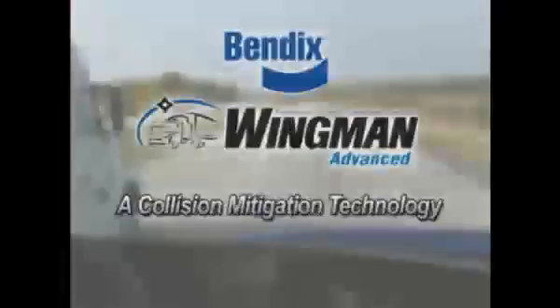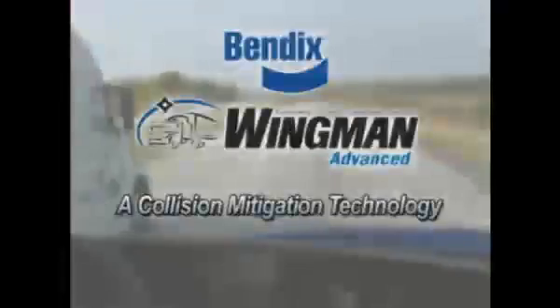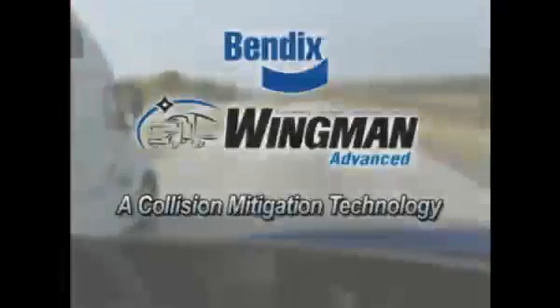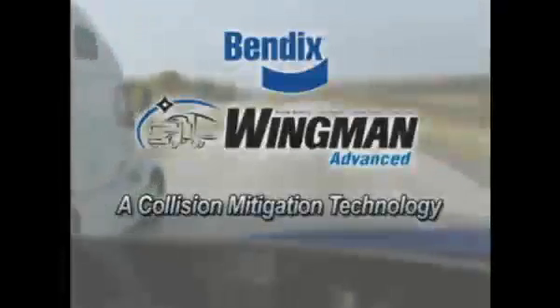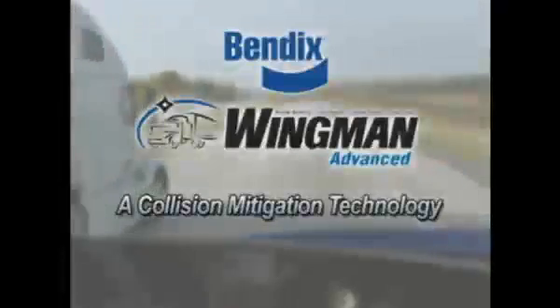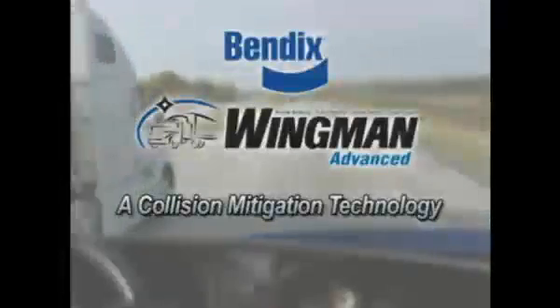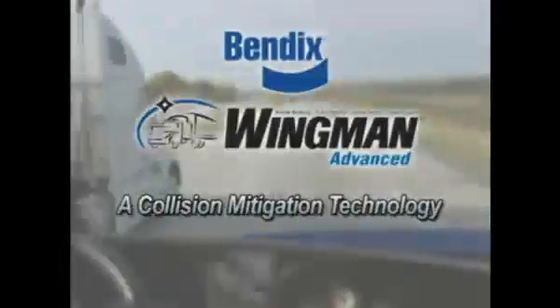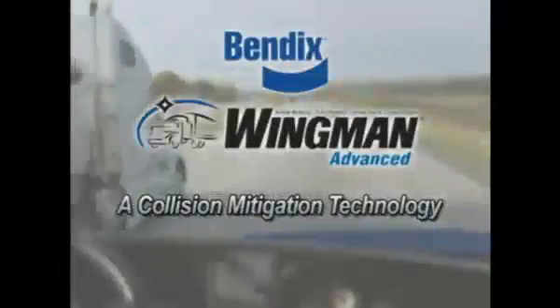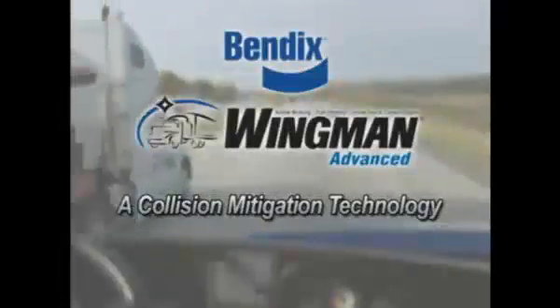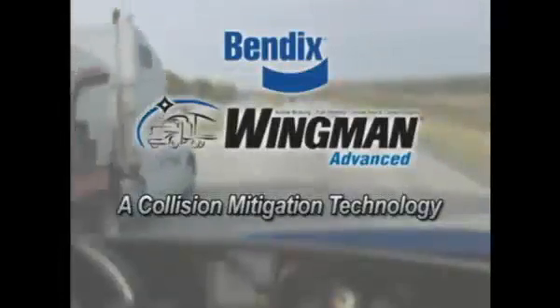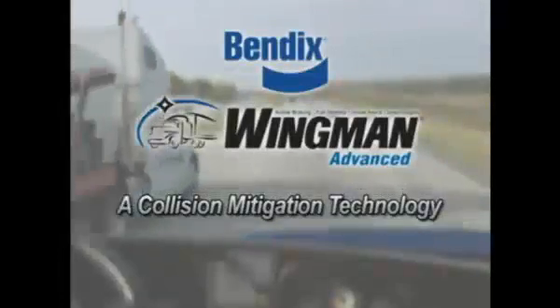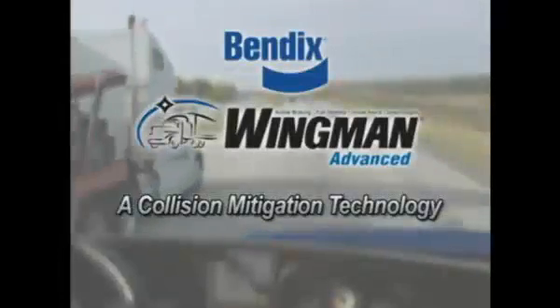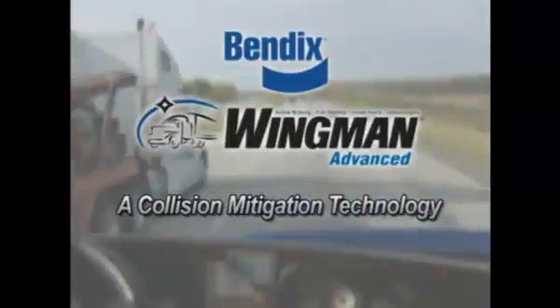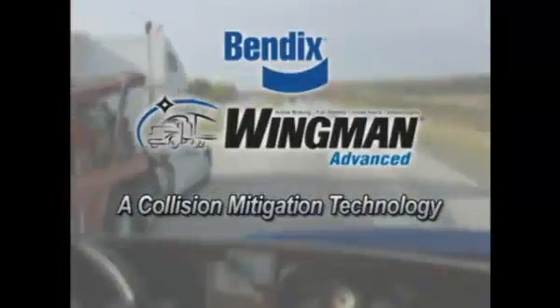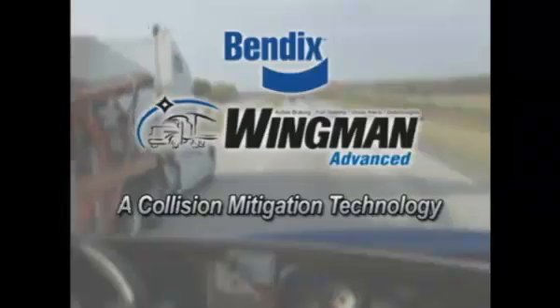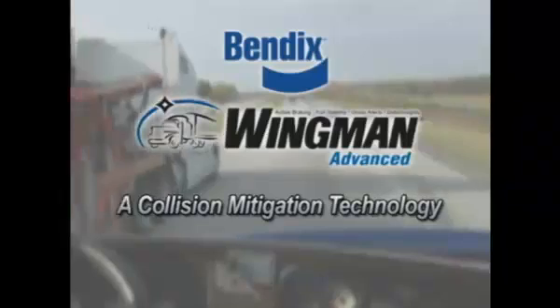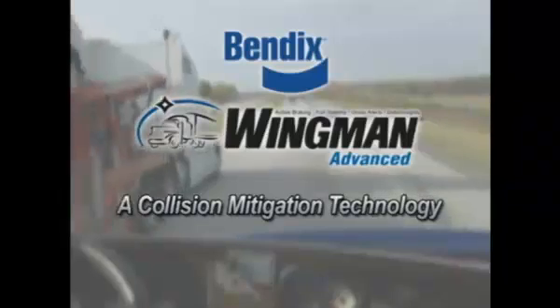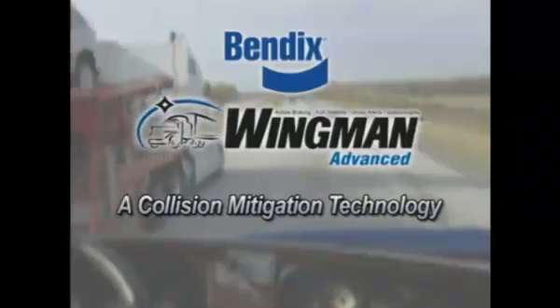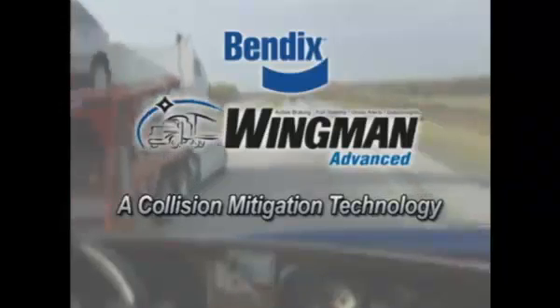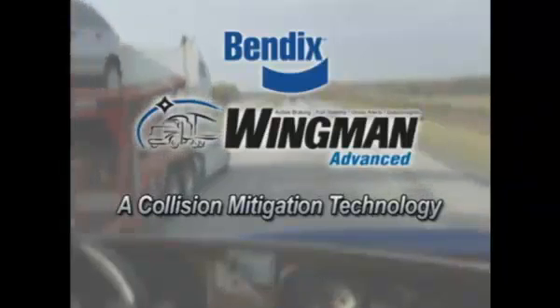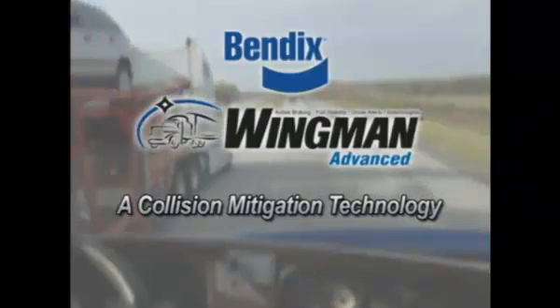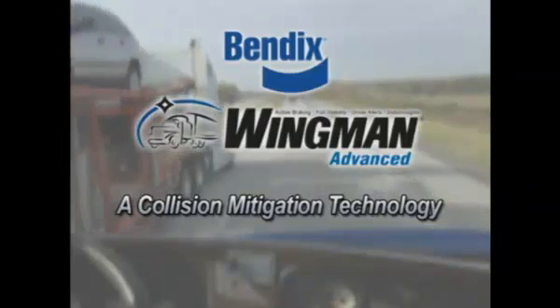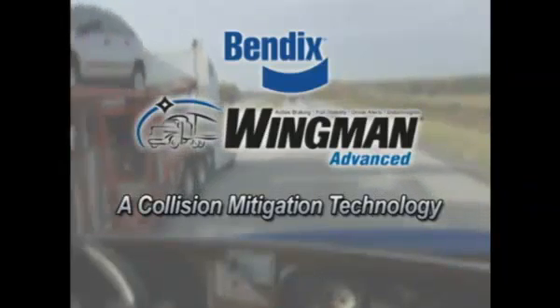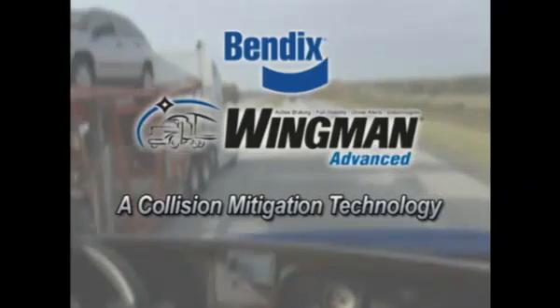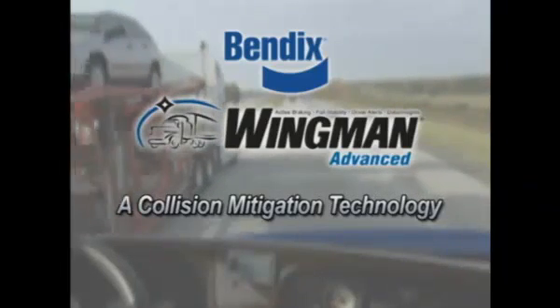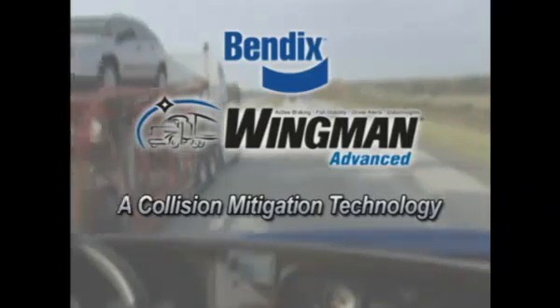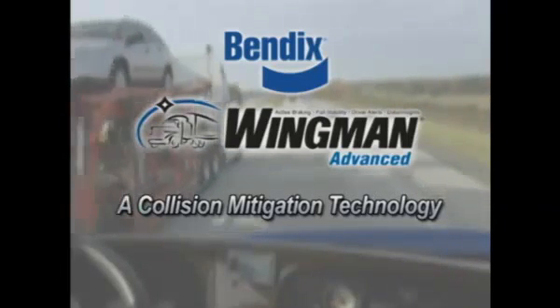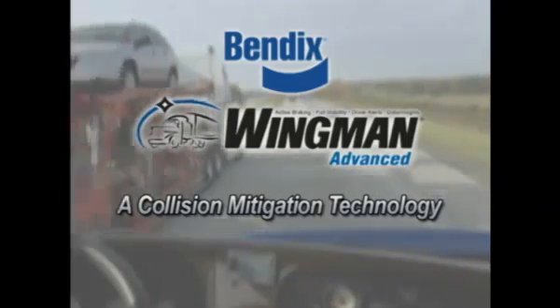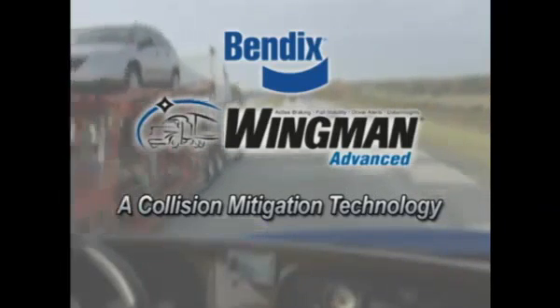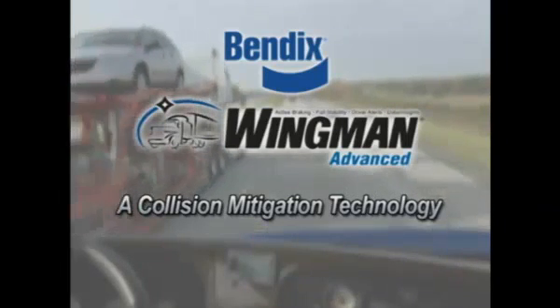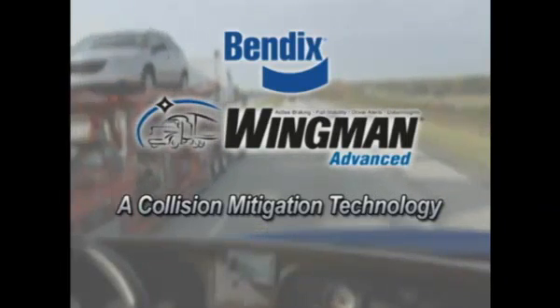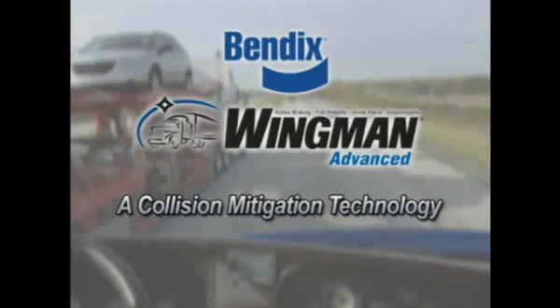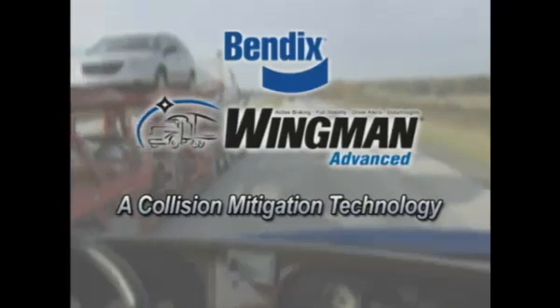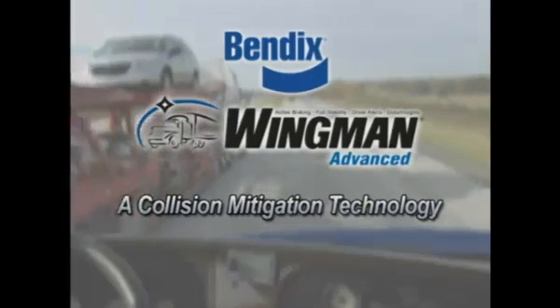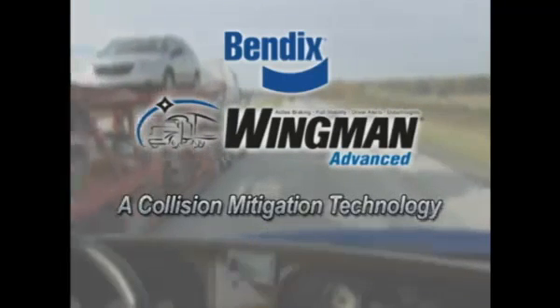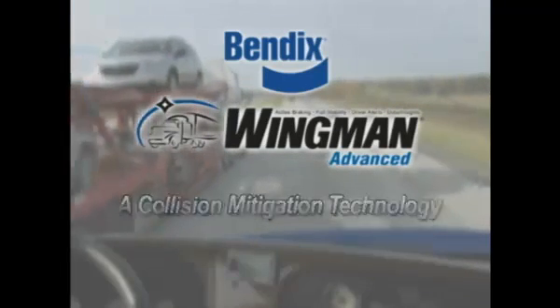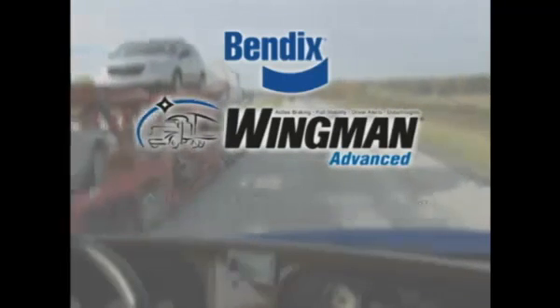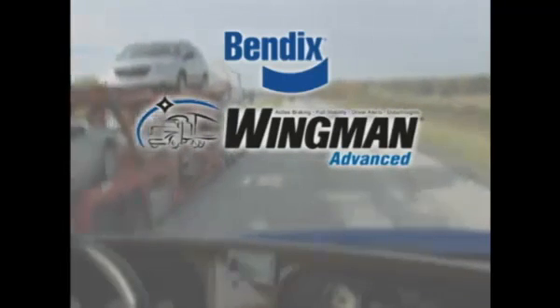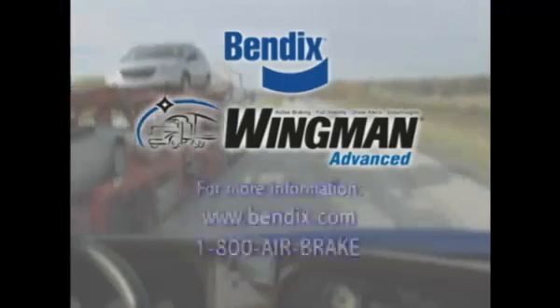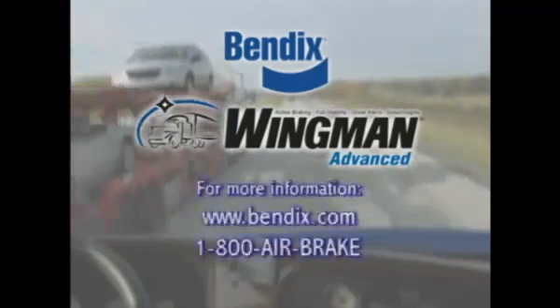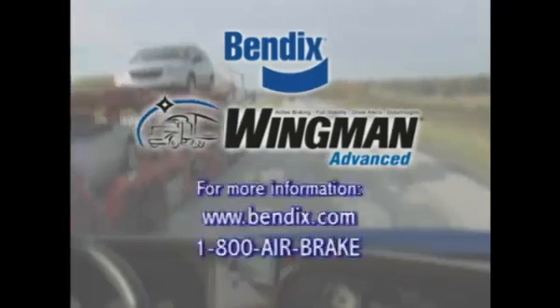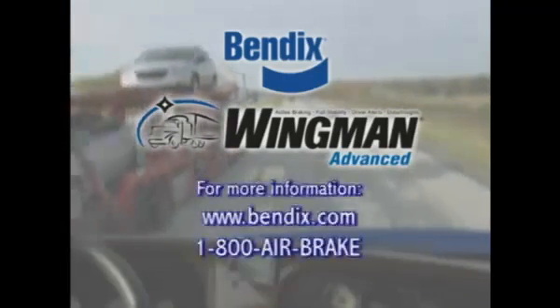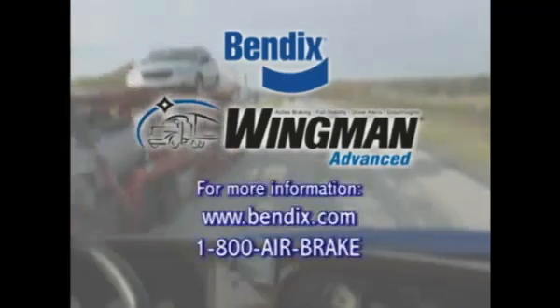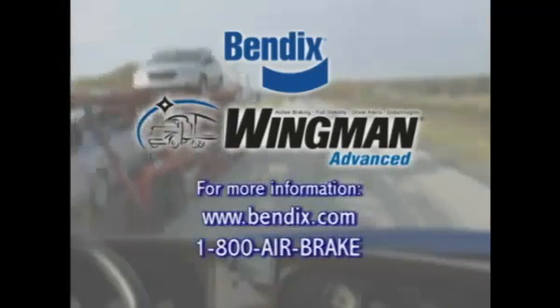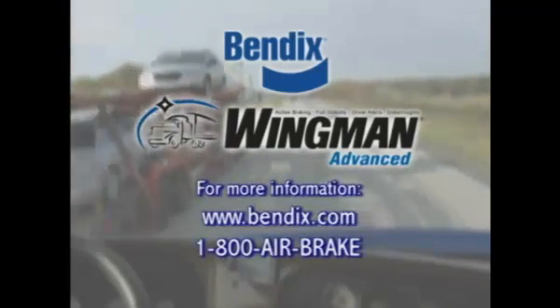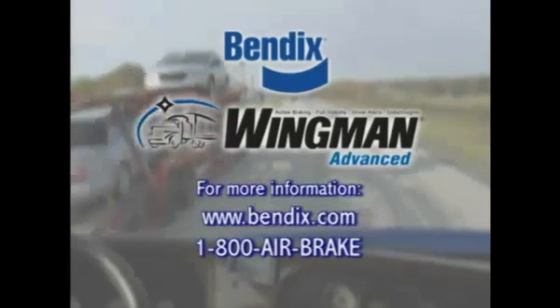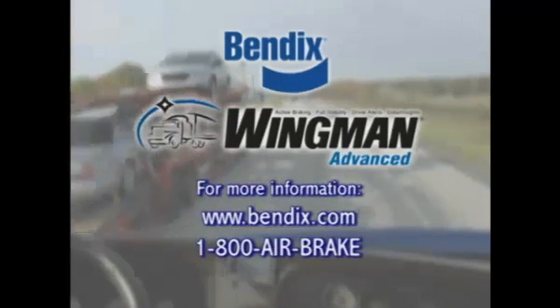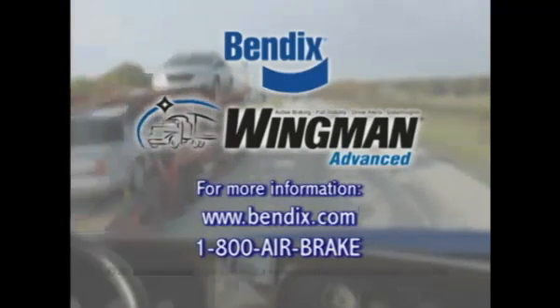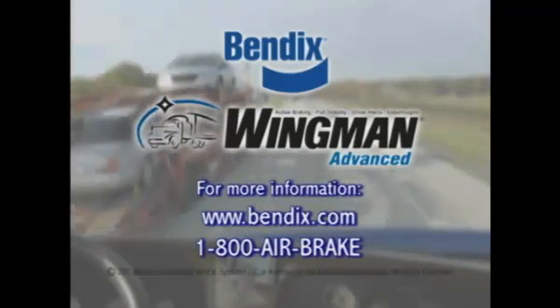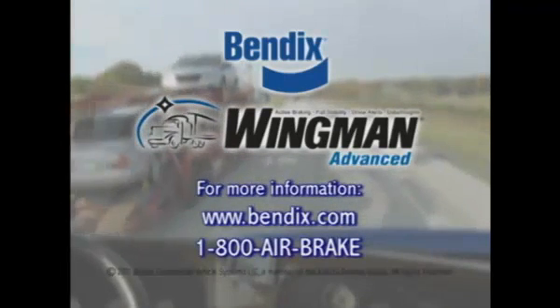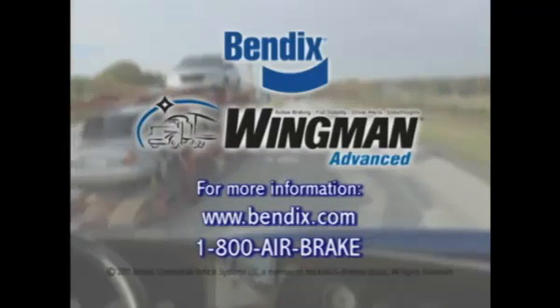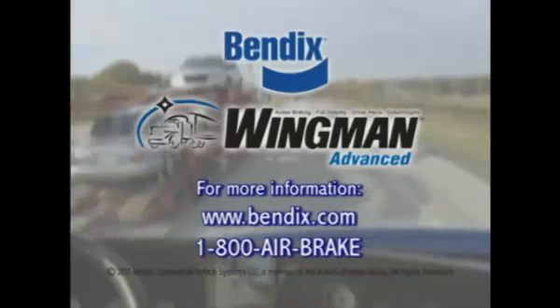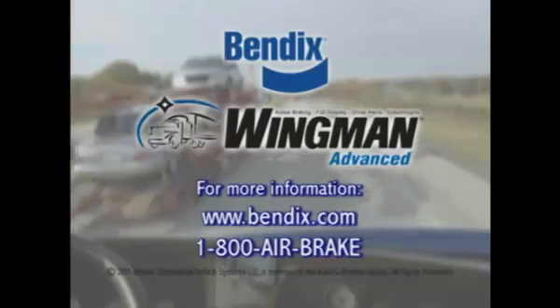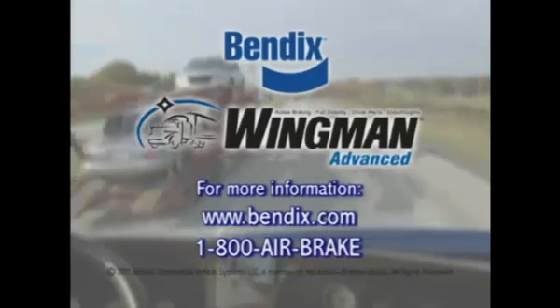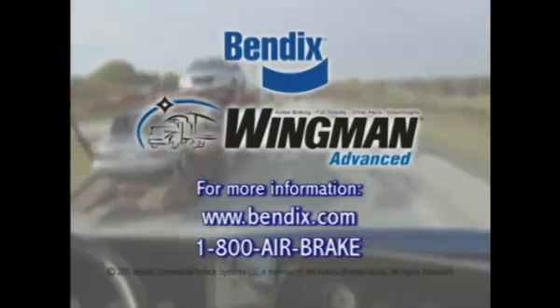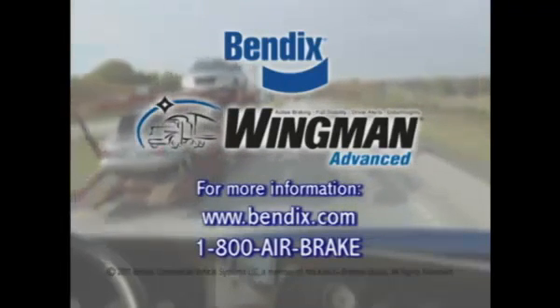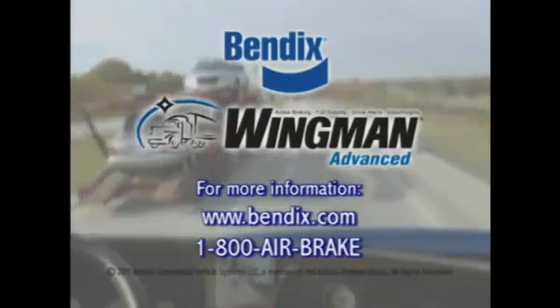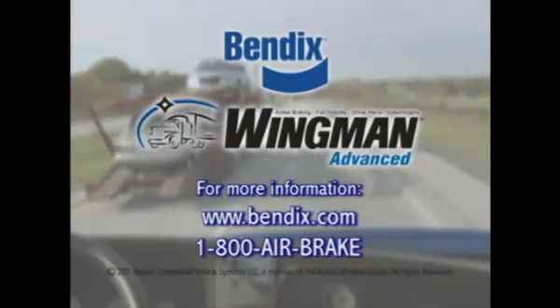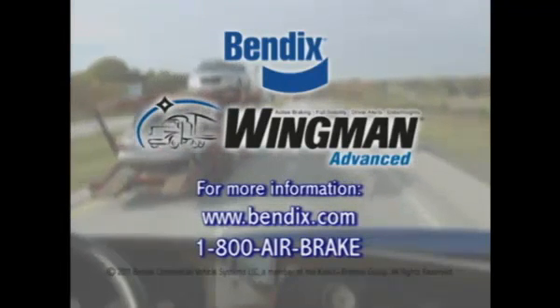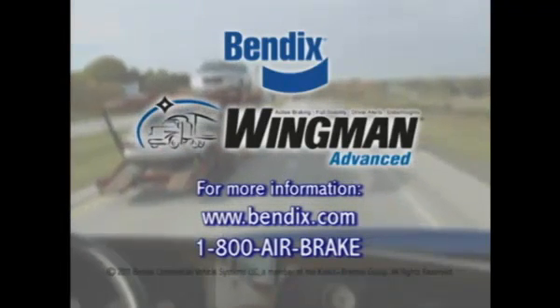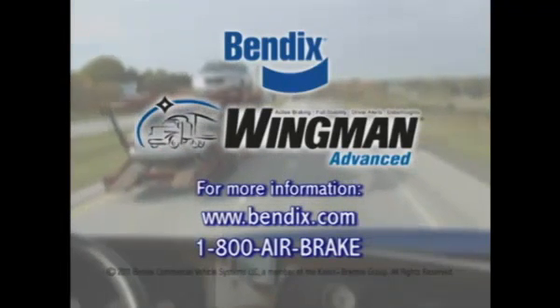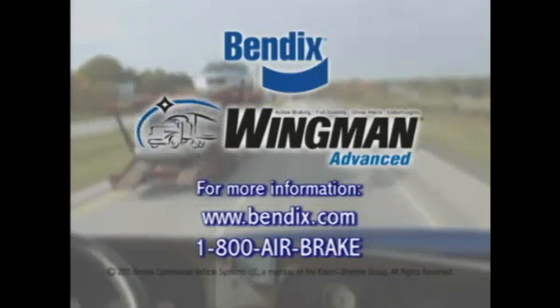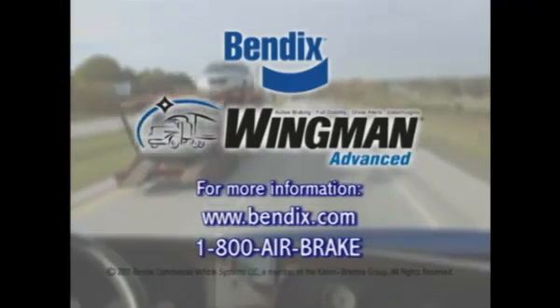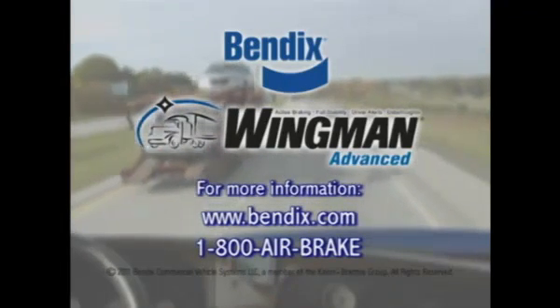Bendix Wingman Advanced — active safety technology that can help make the roadways safer for all of us.